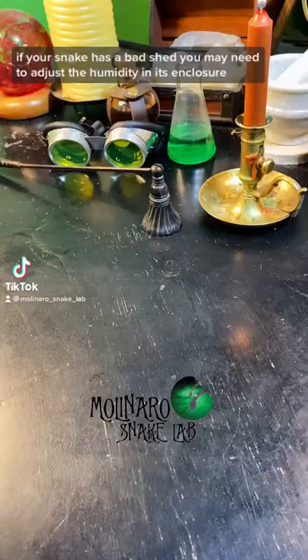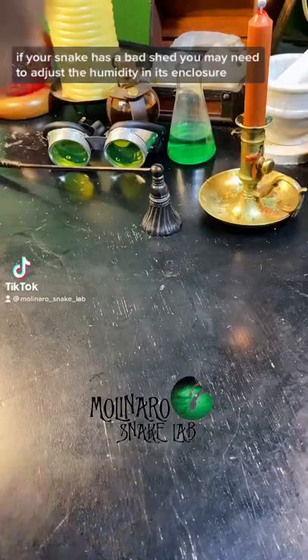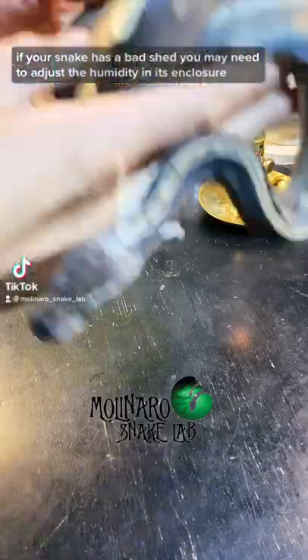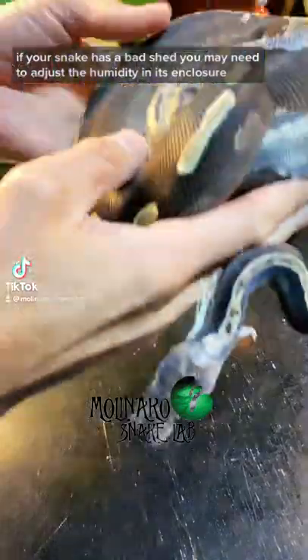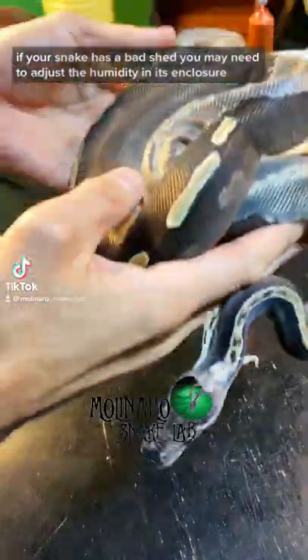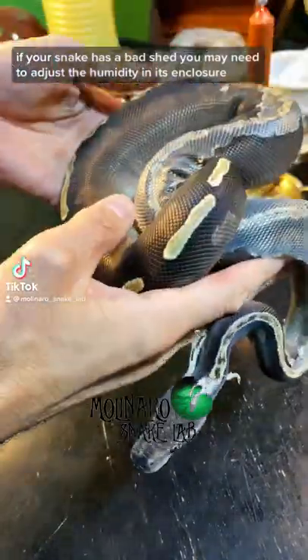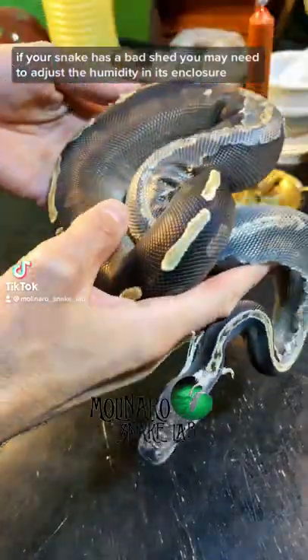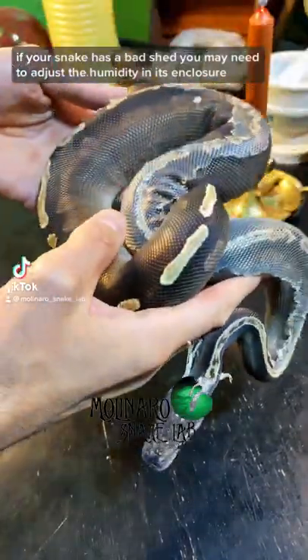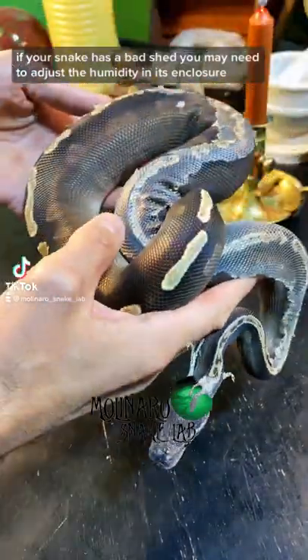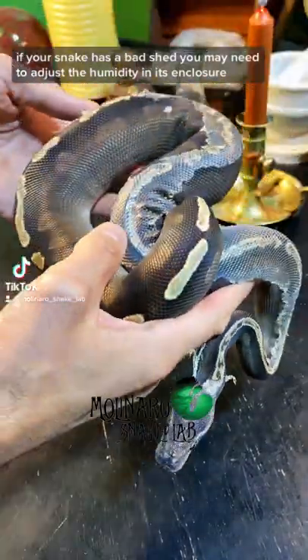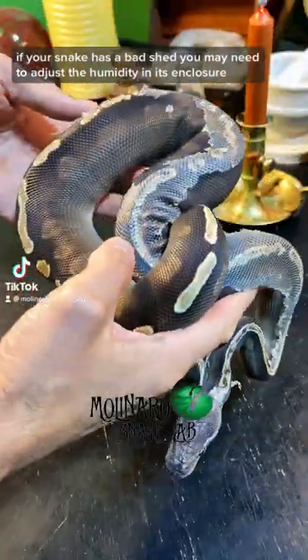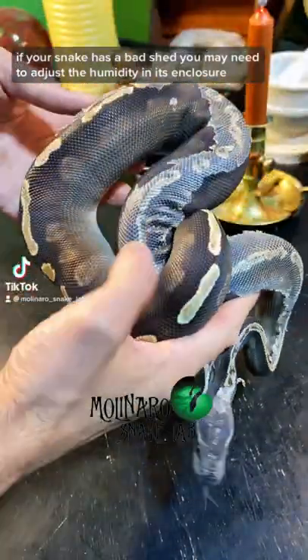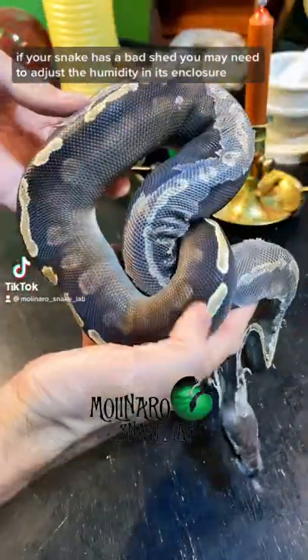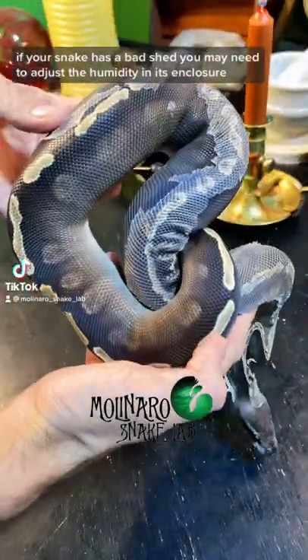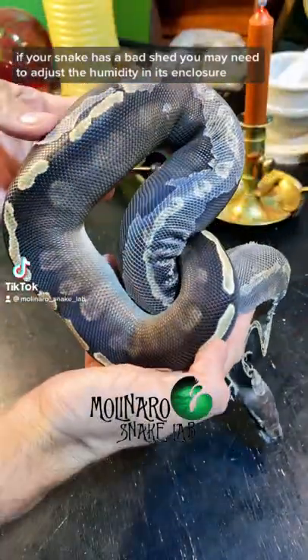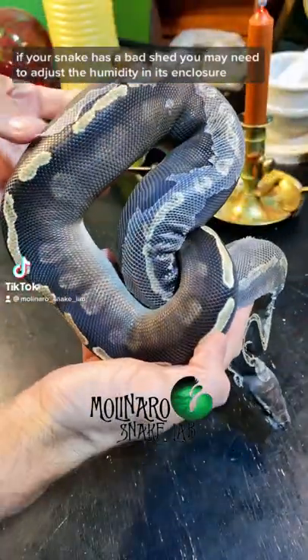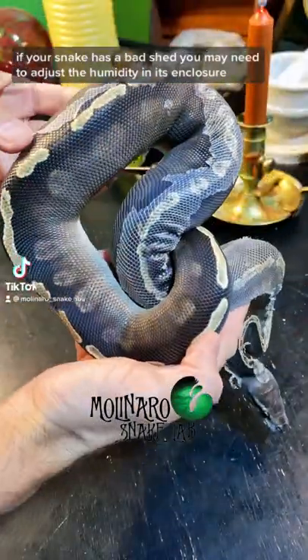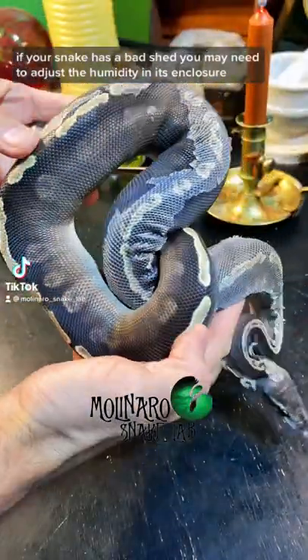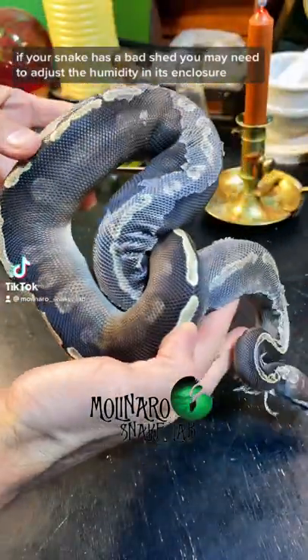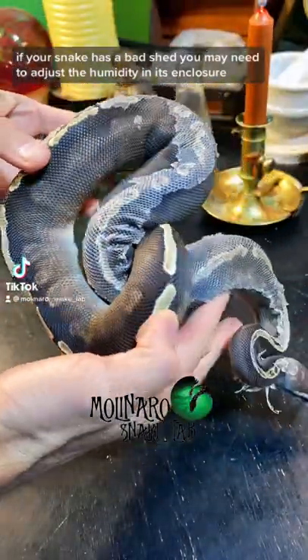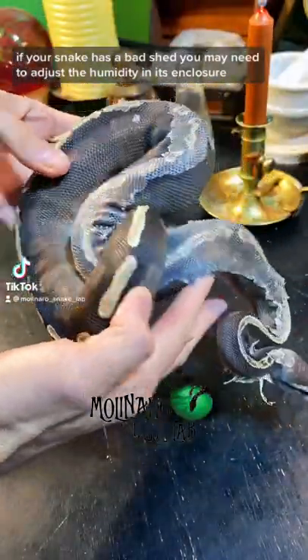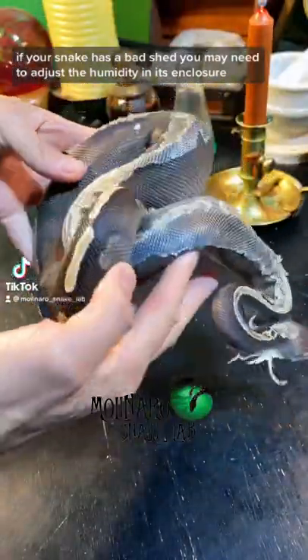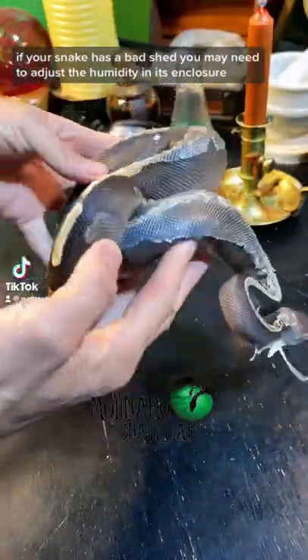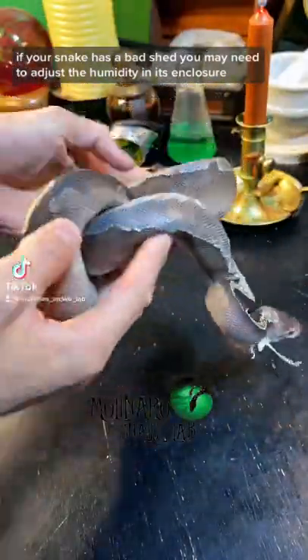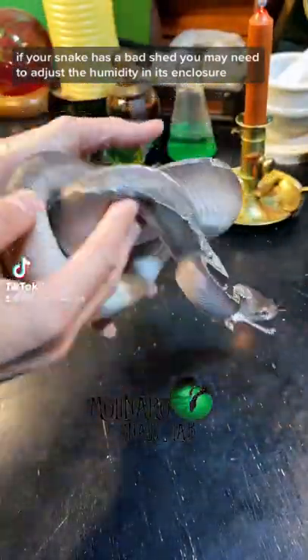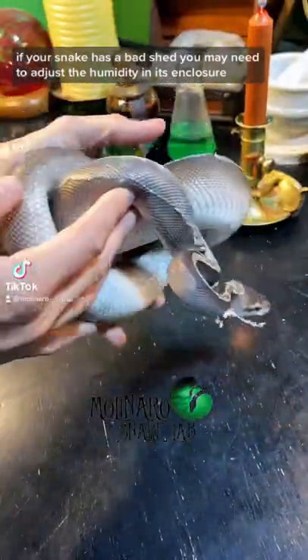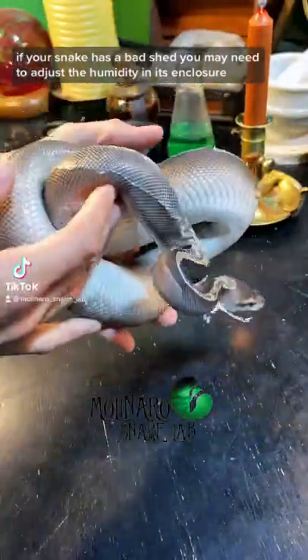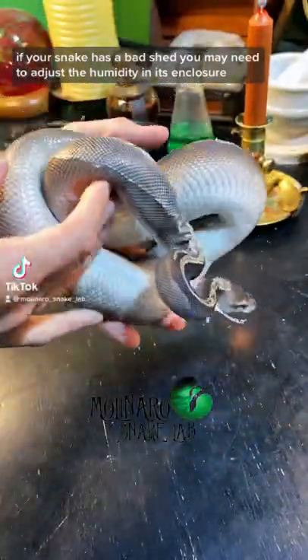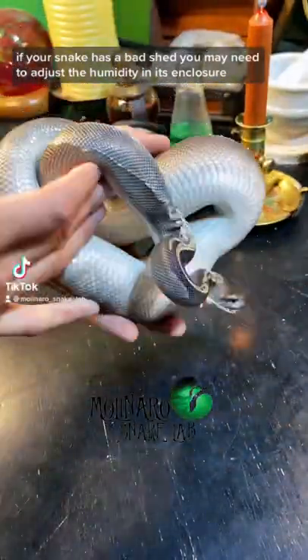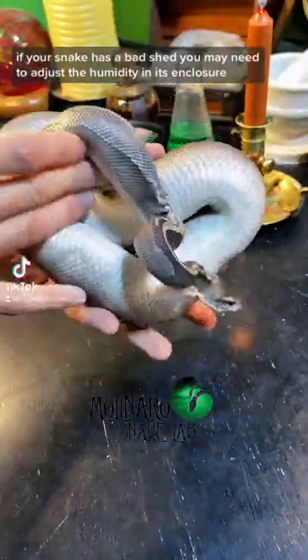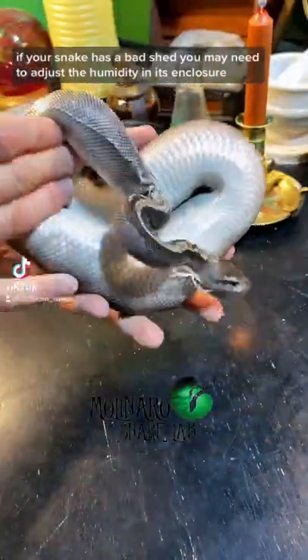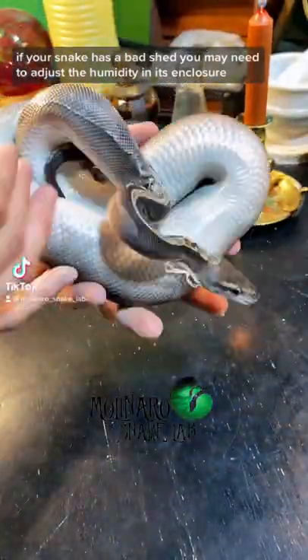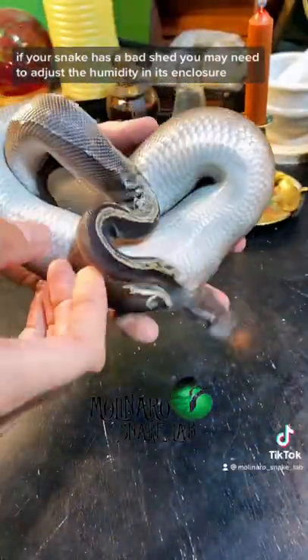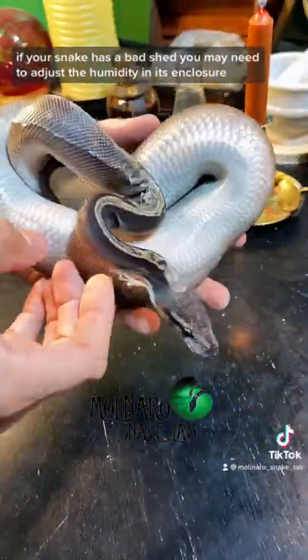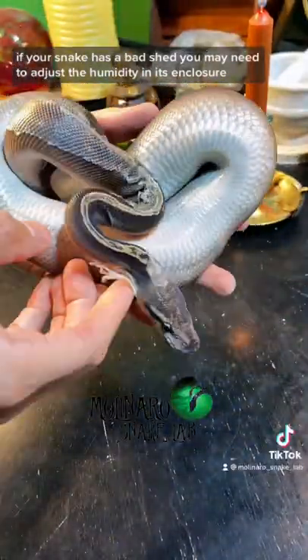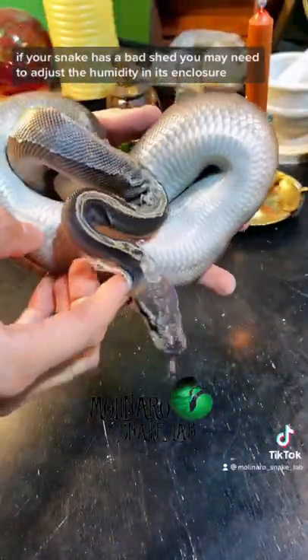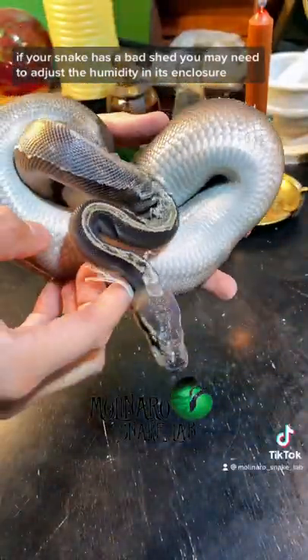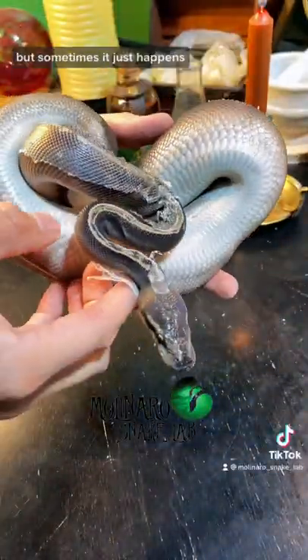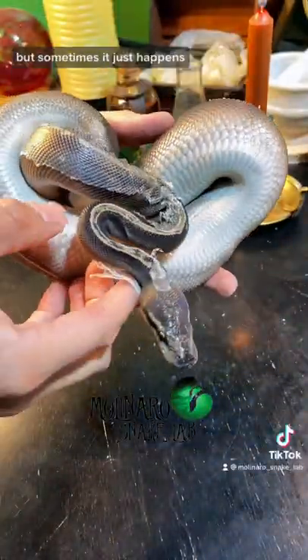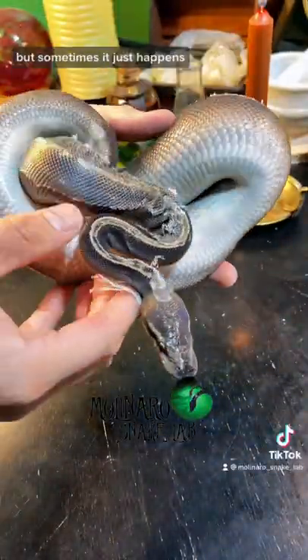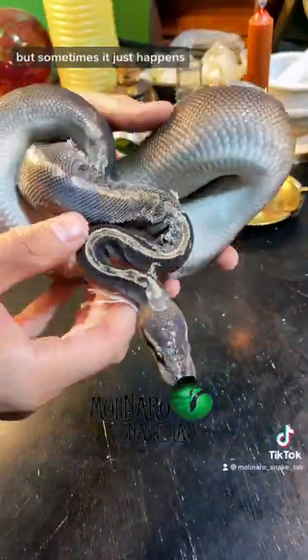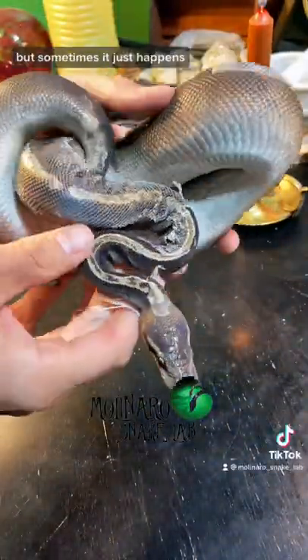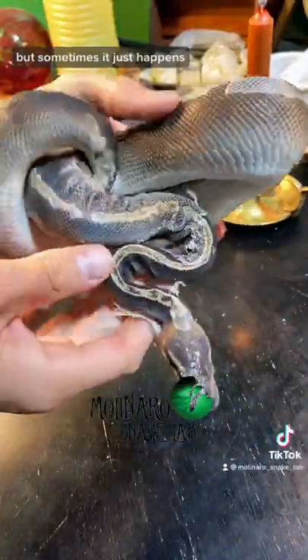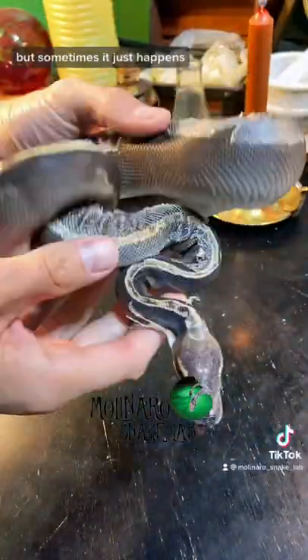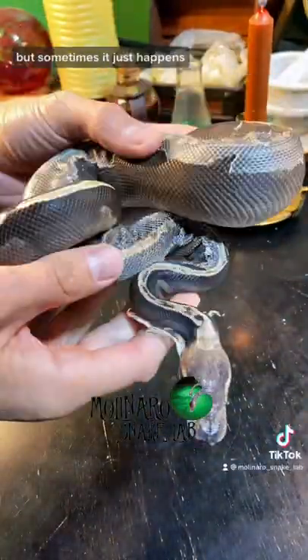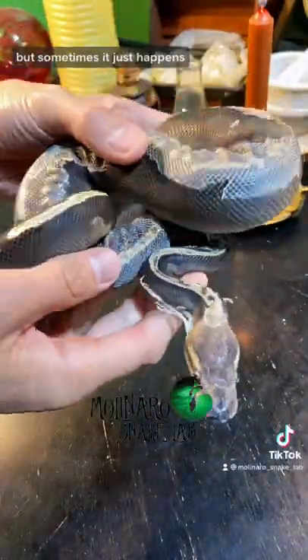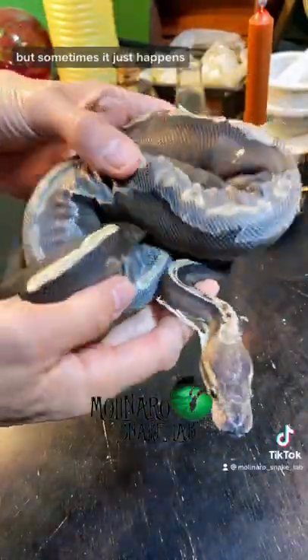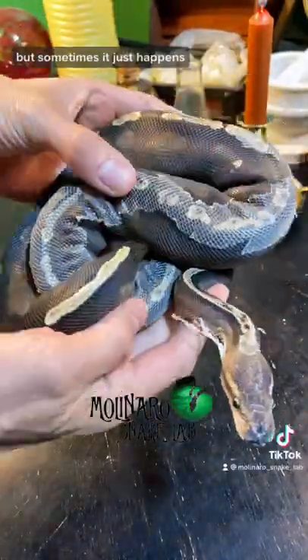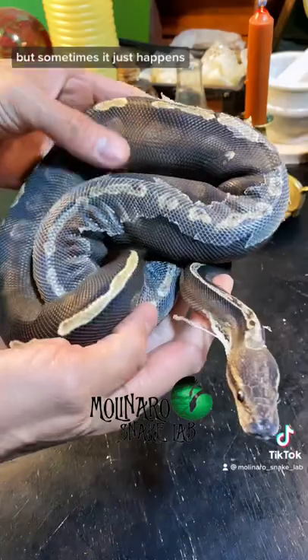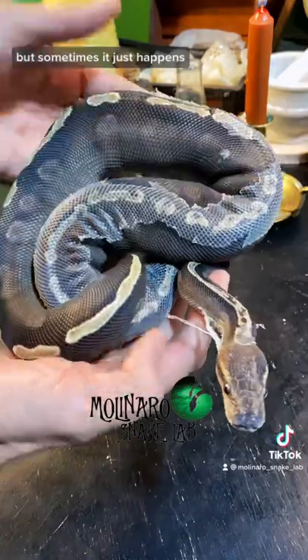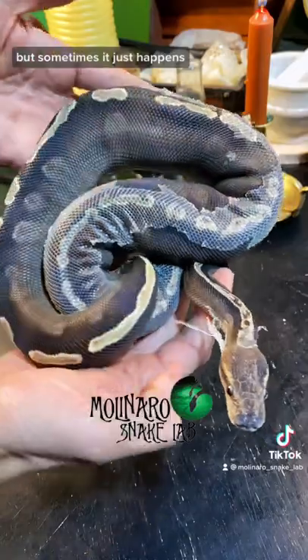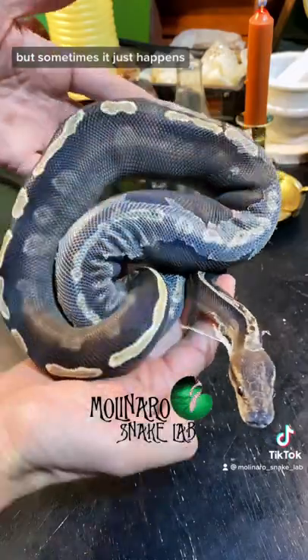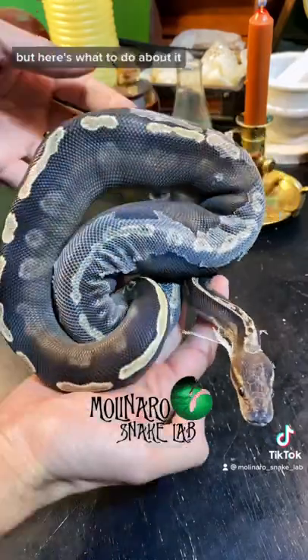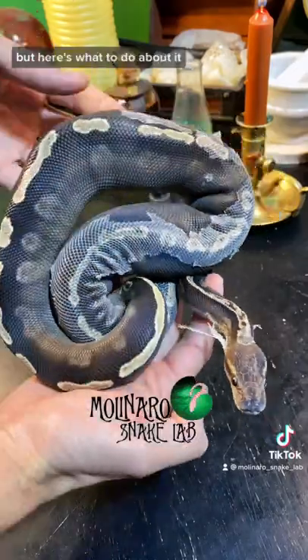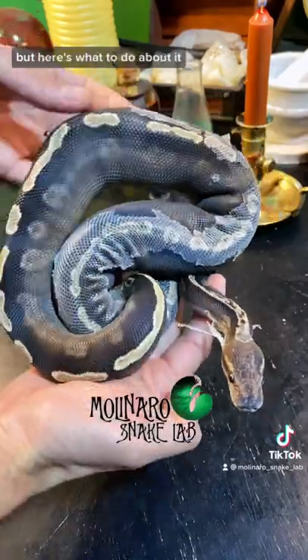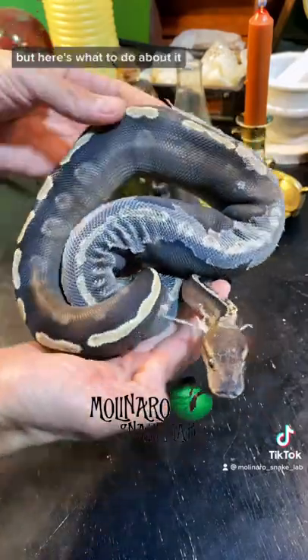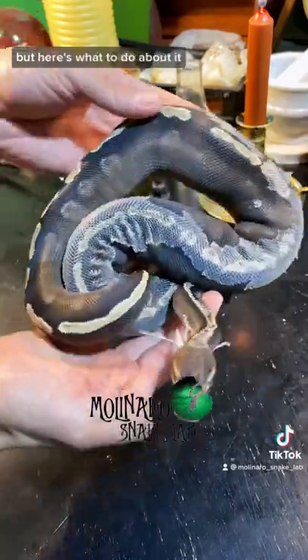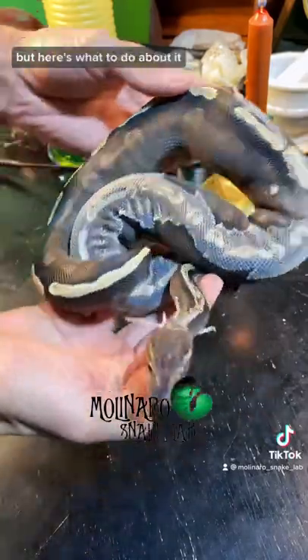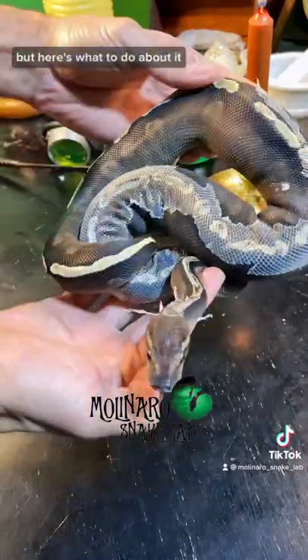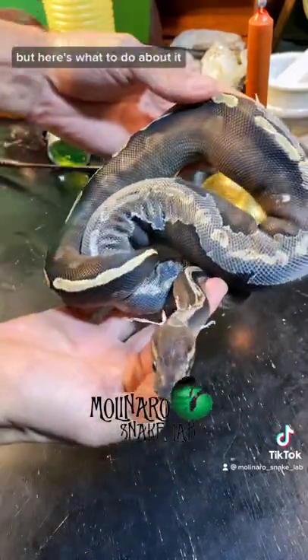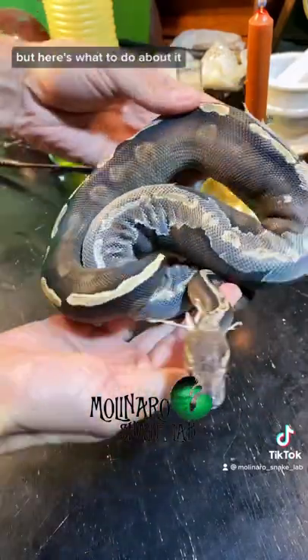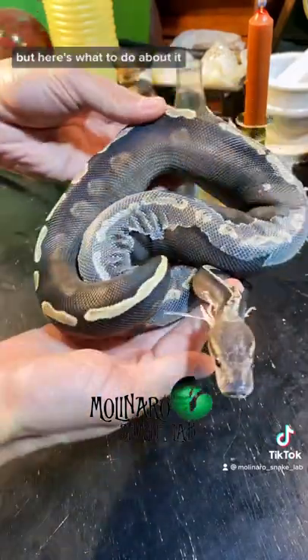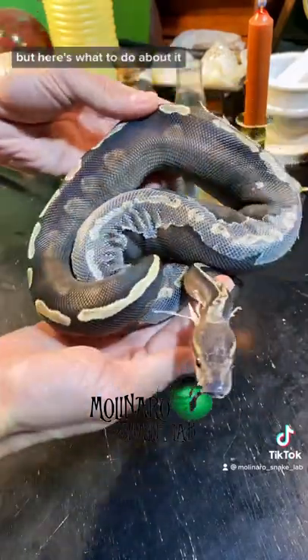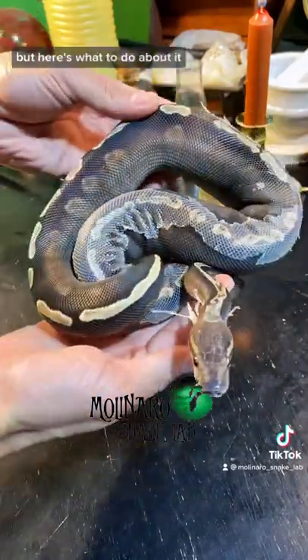If your snake has a bad shed, you may need to adjust the humidity in its enclosure. But sometimes it just happens. But here's what to do about it.